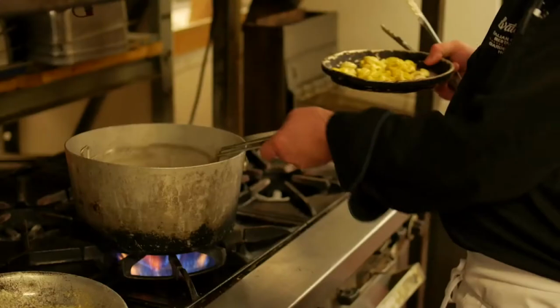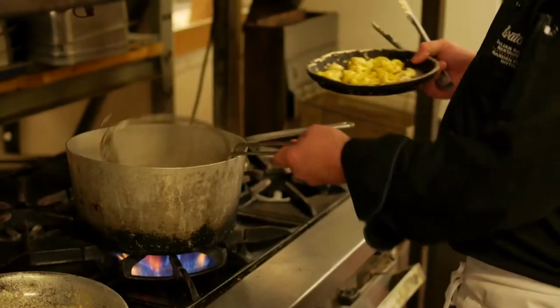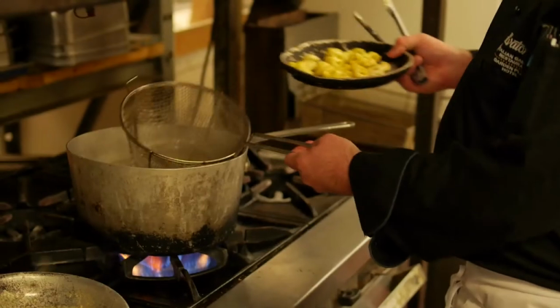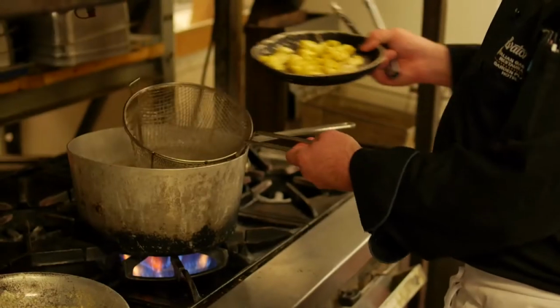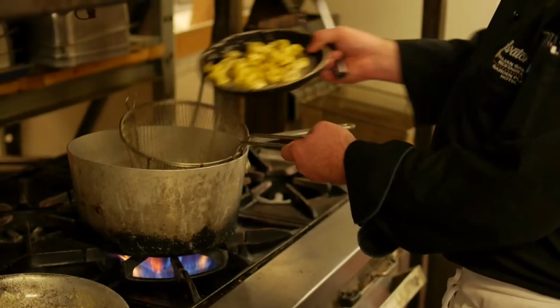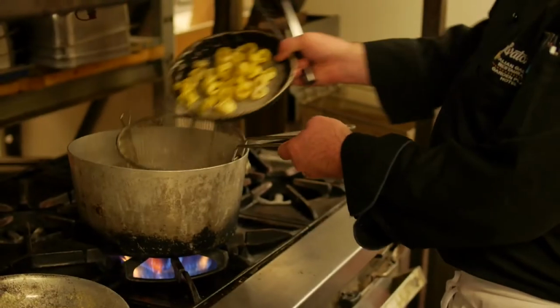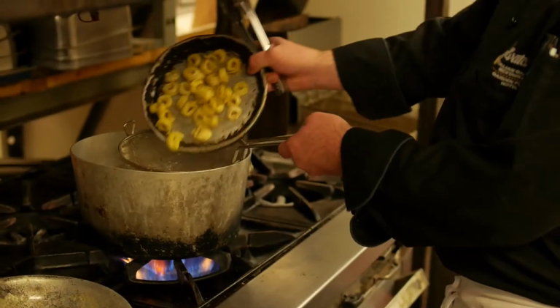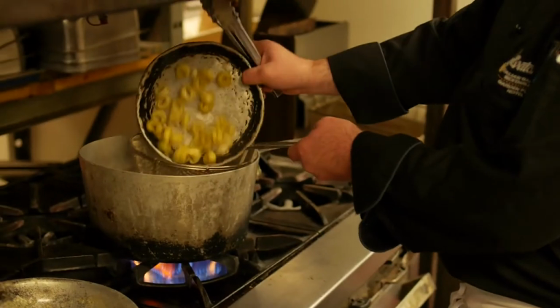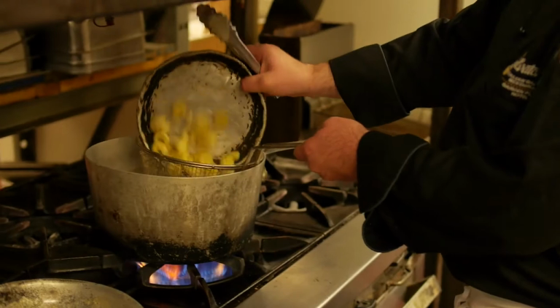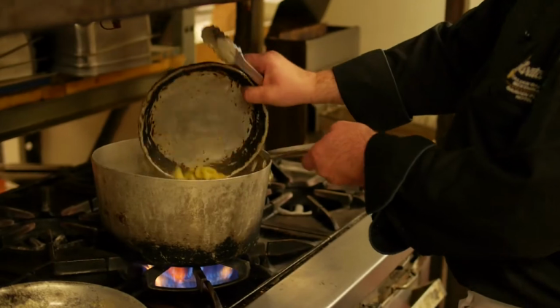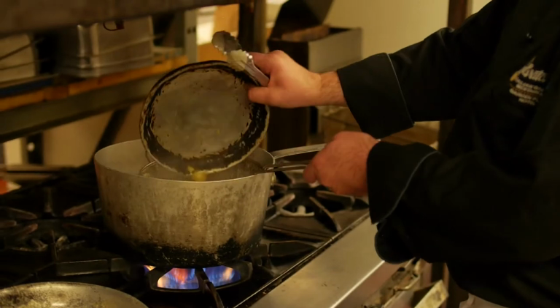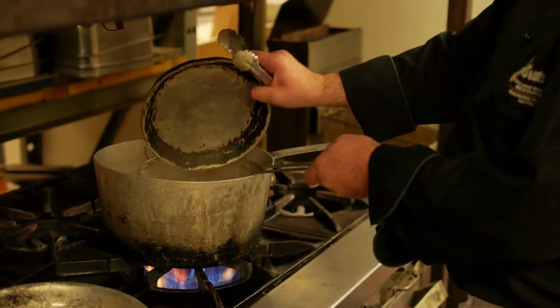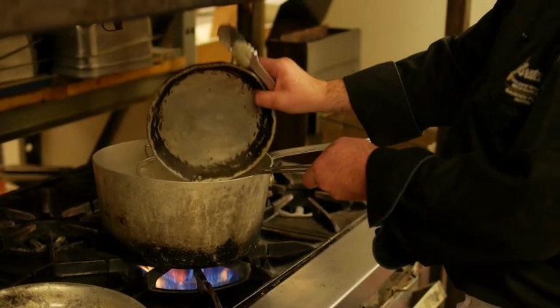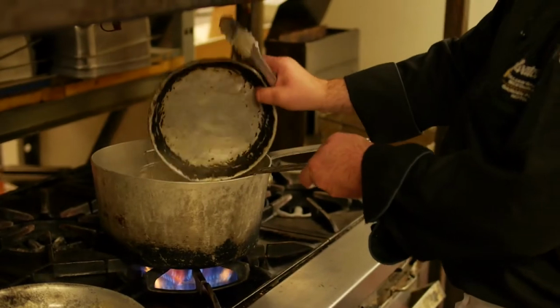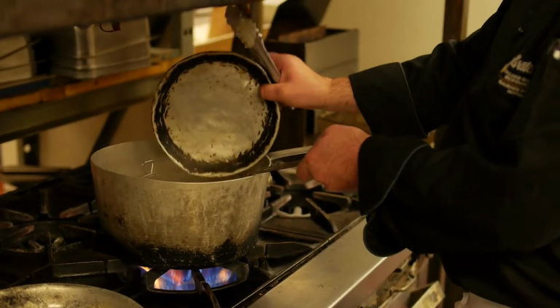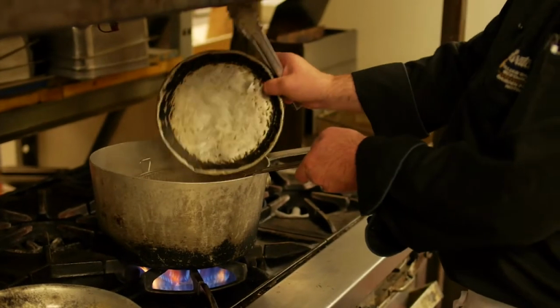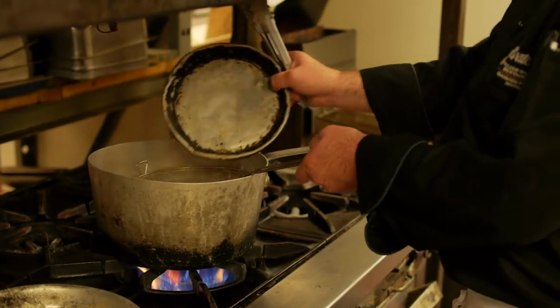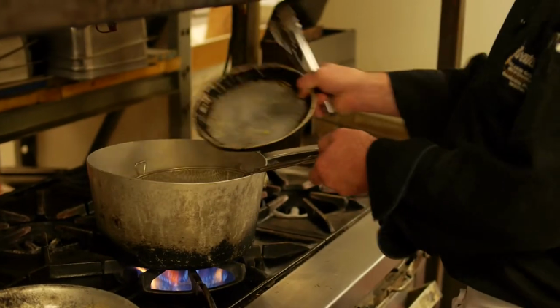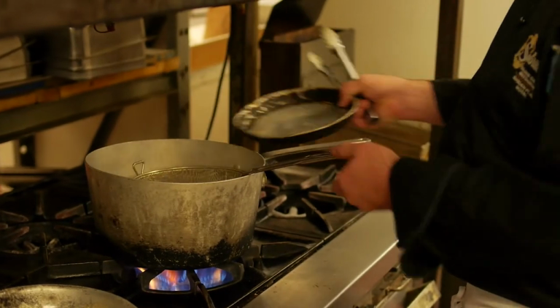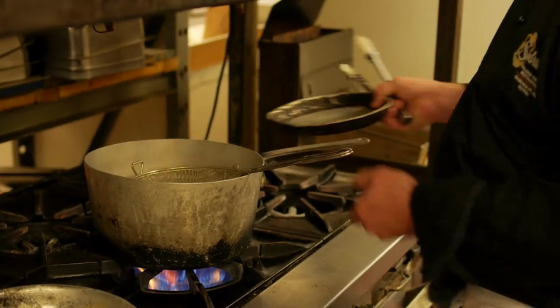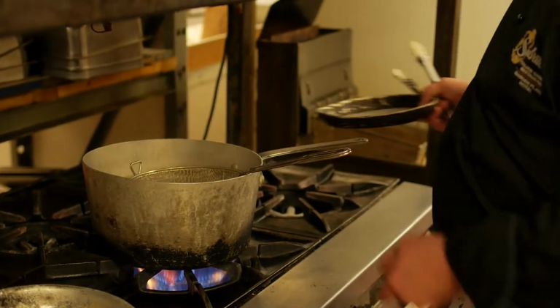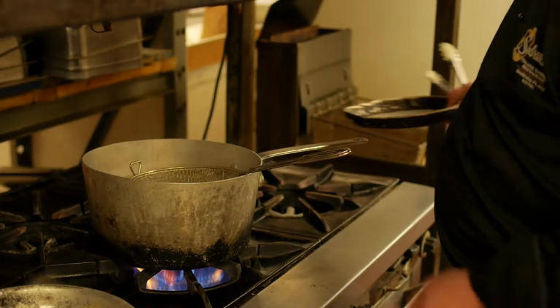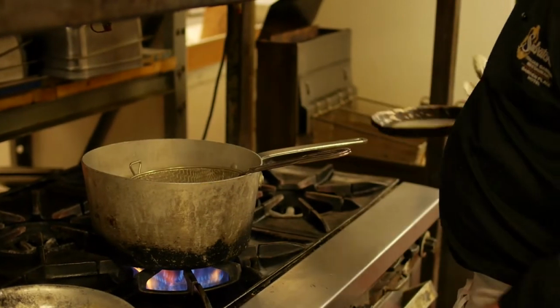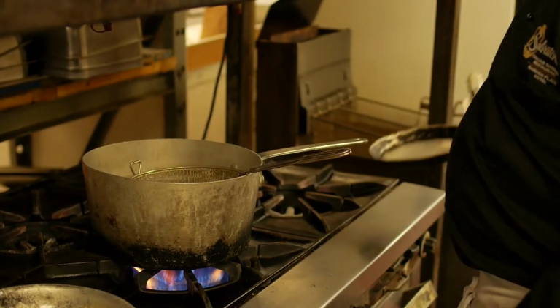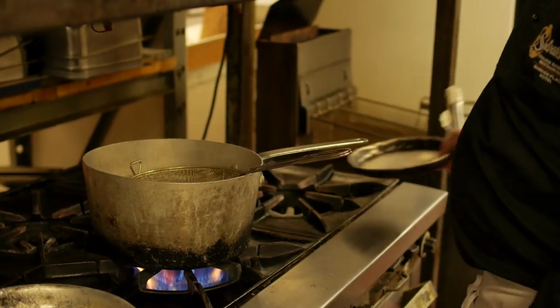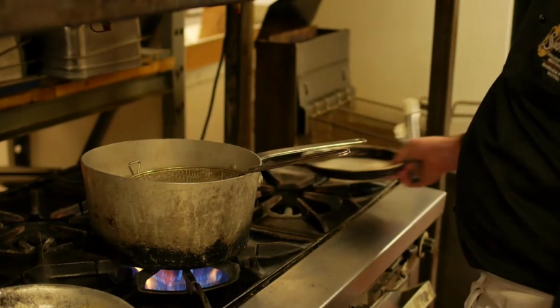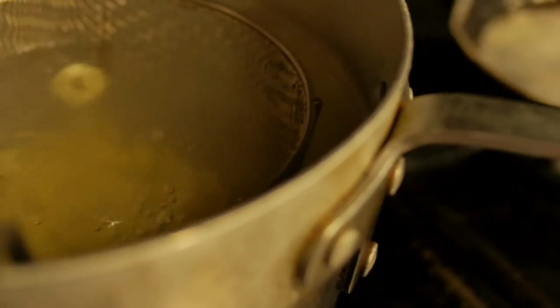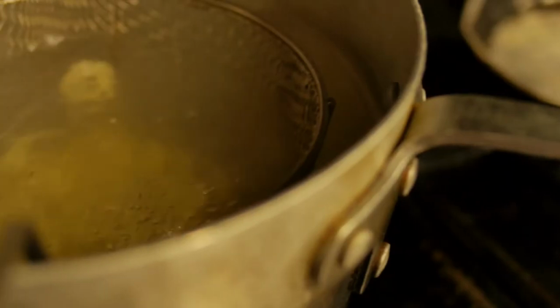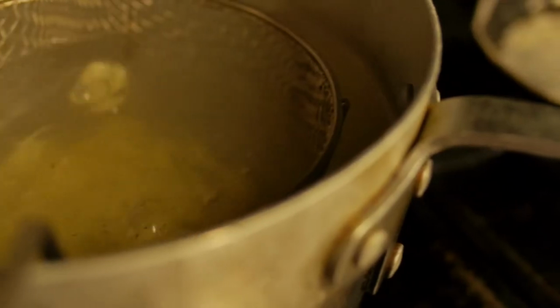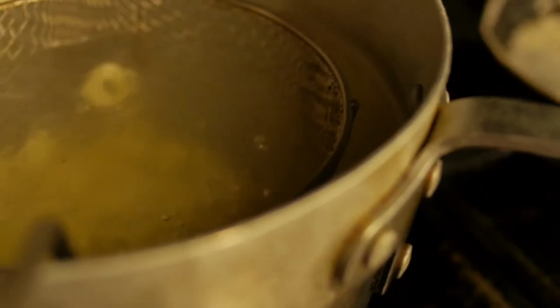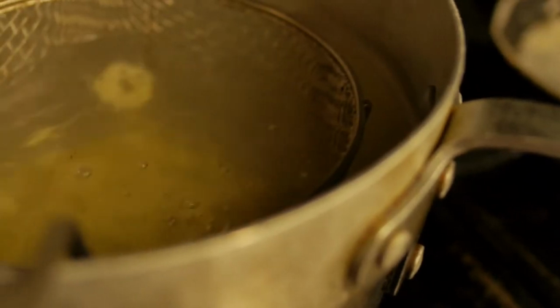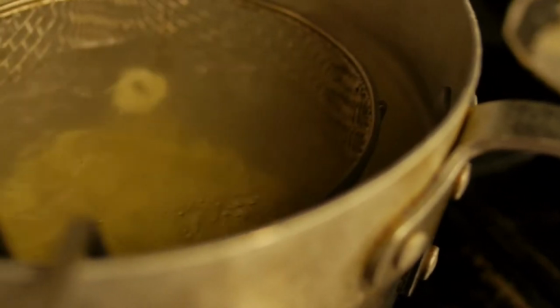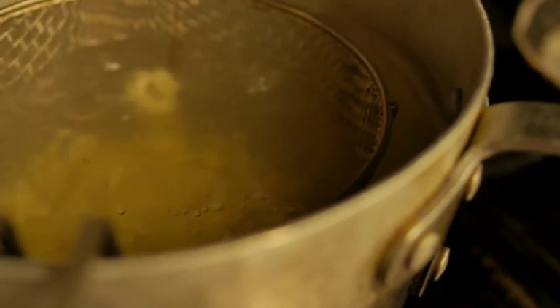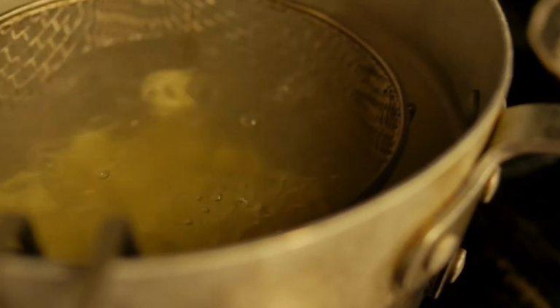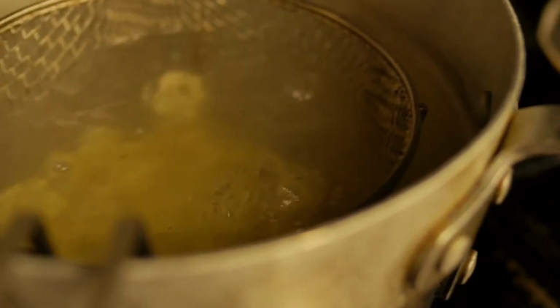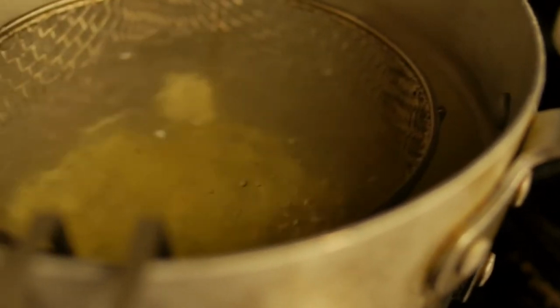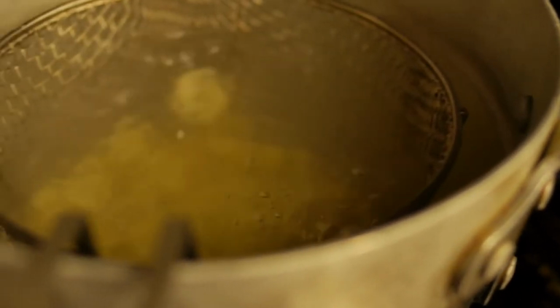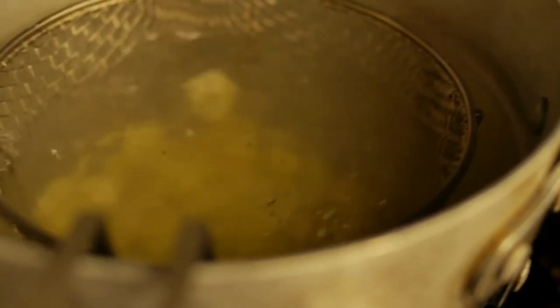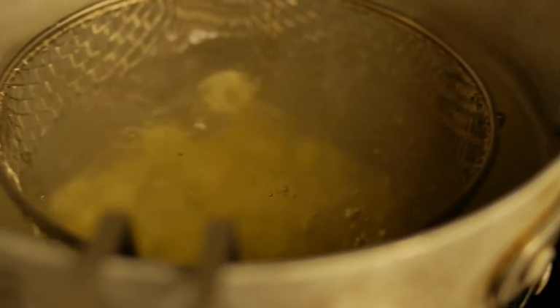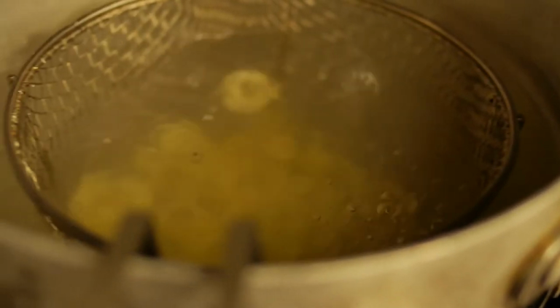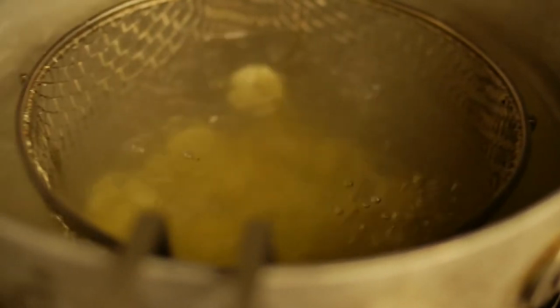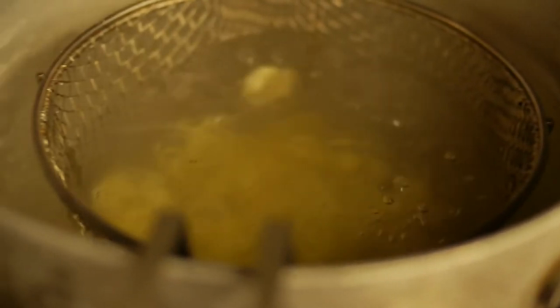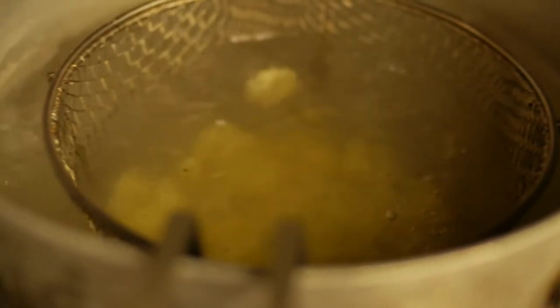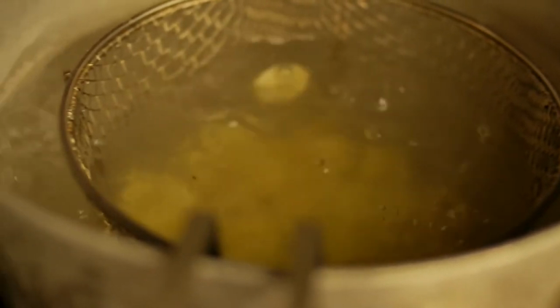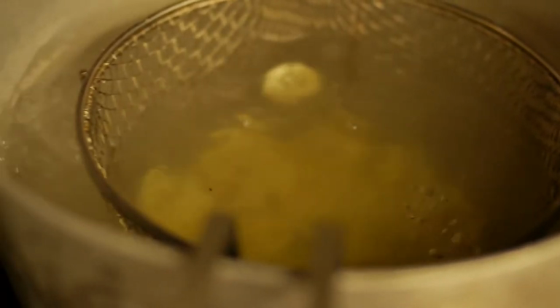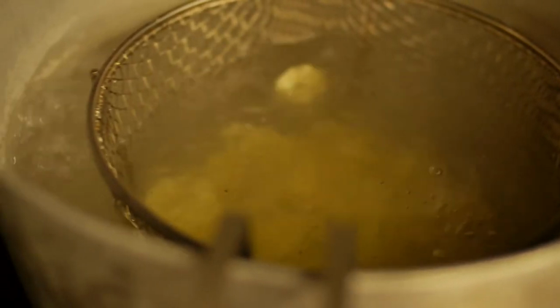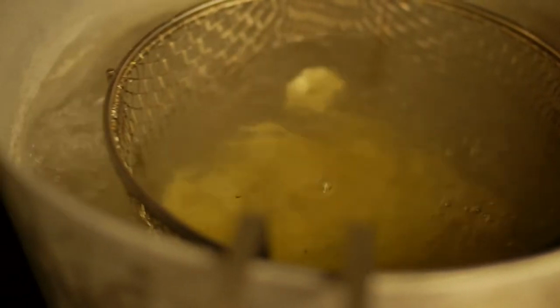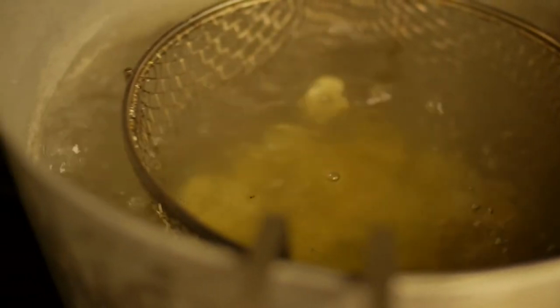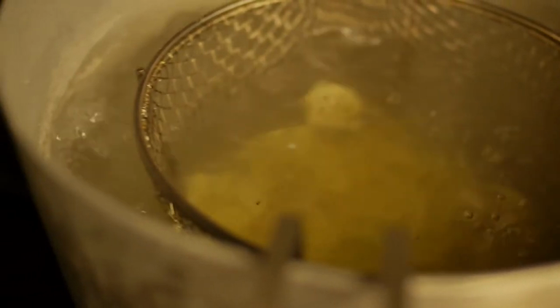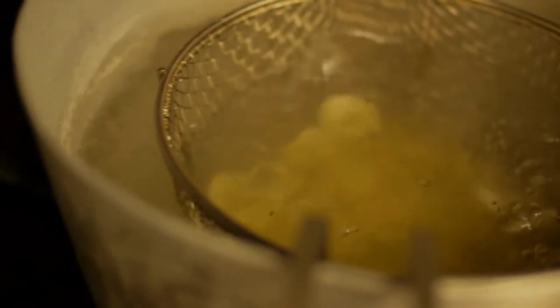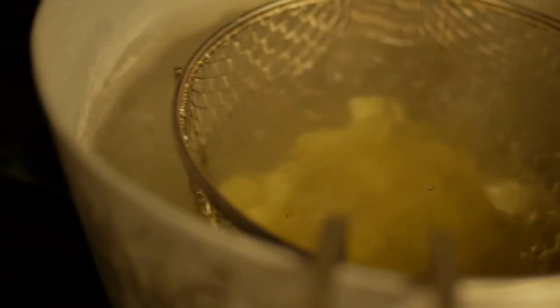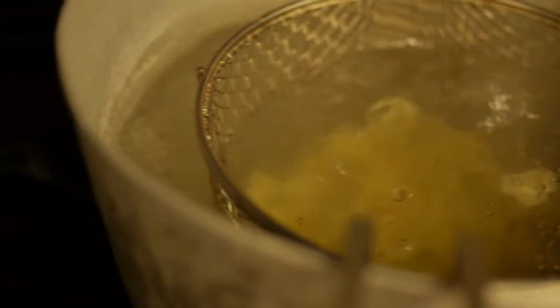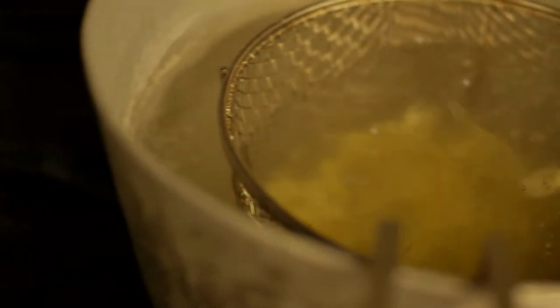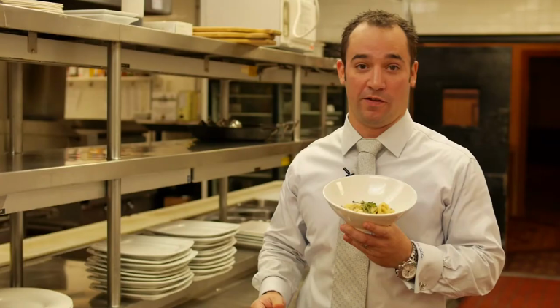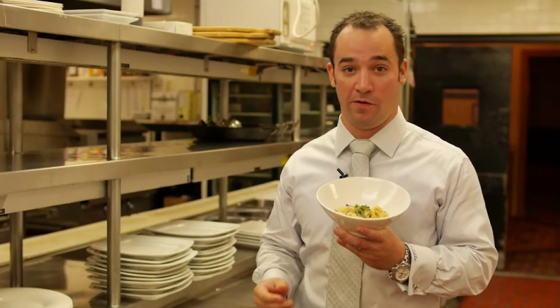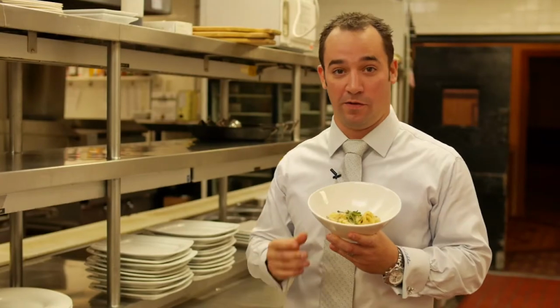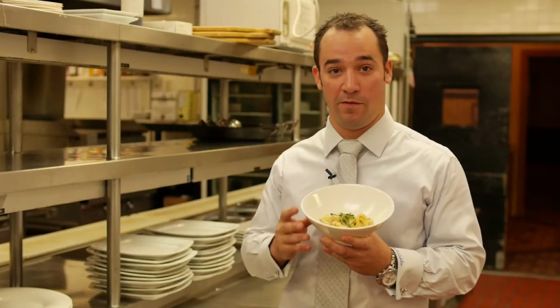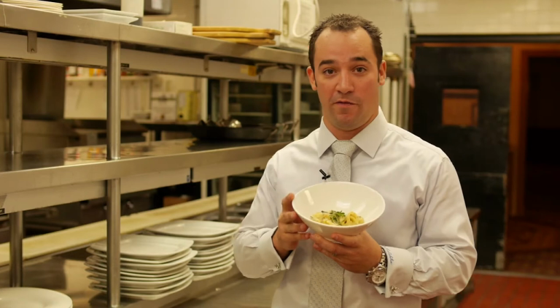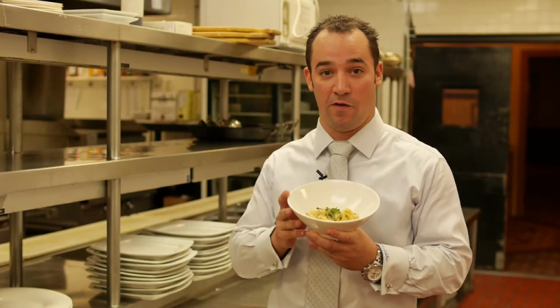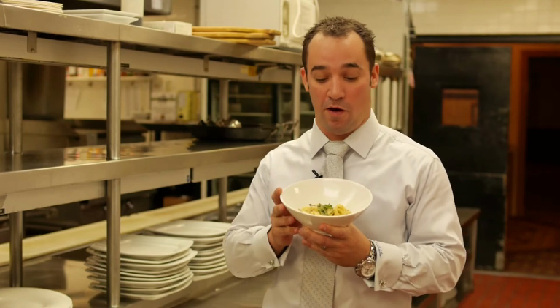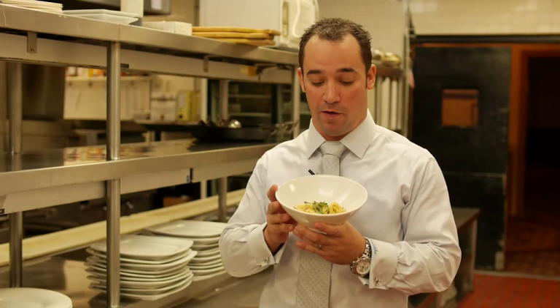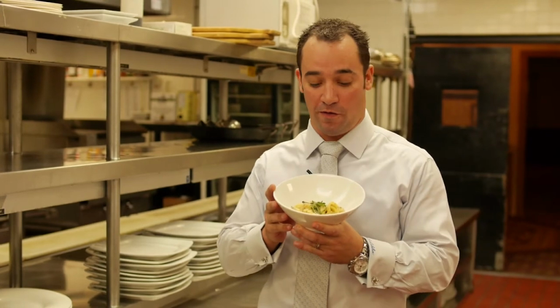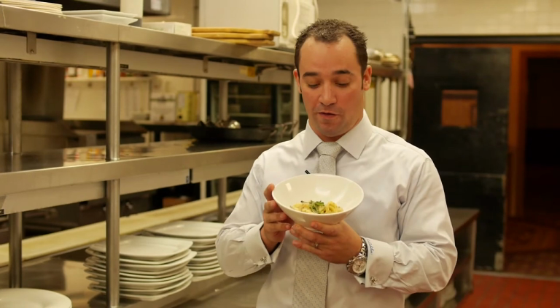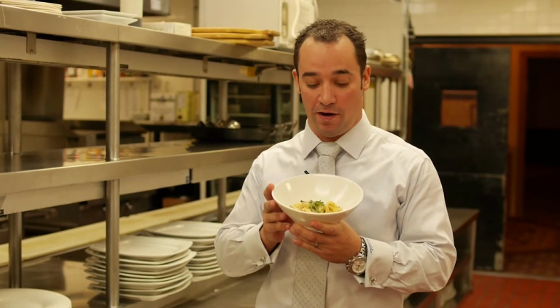First off, our tortellini is actually brought in flash frozen from Italy. There's a family that just makes this pasta exclusively for our restaurant.